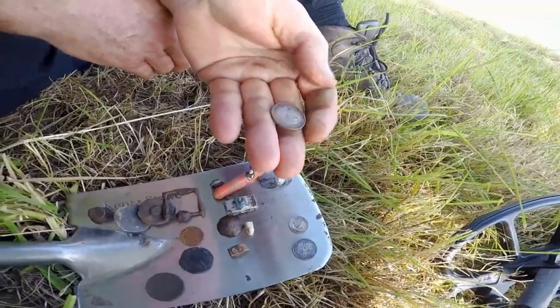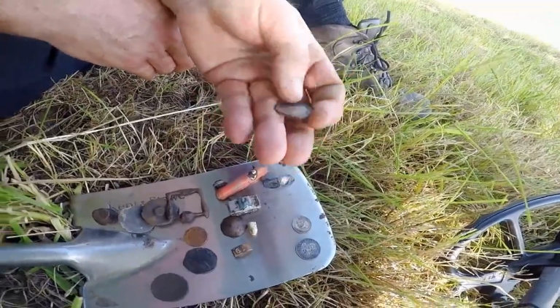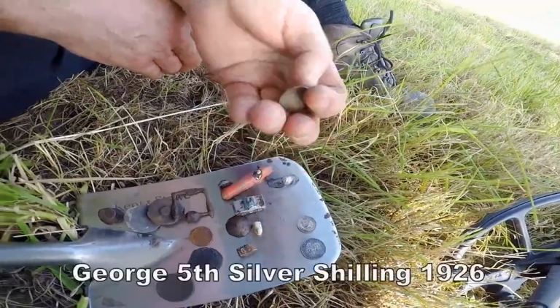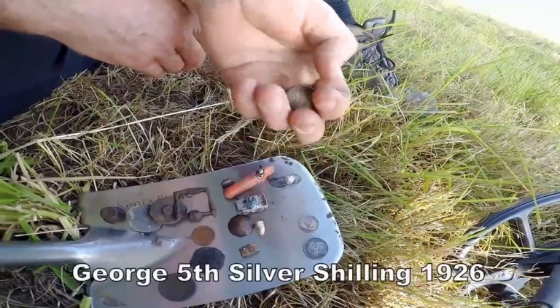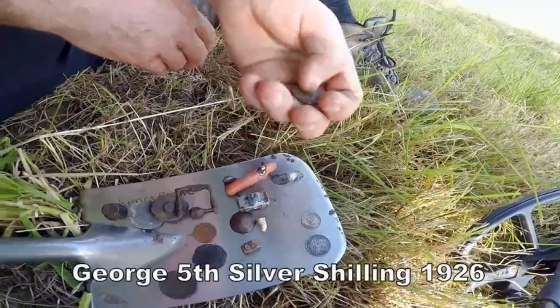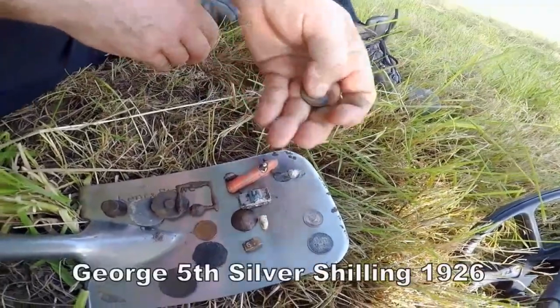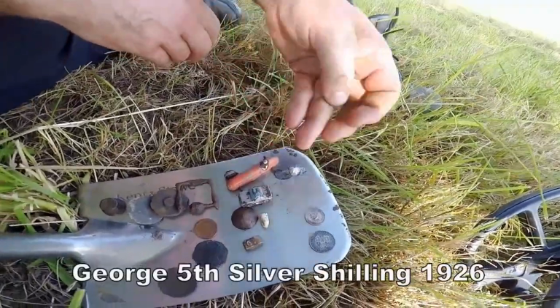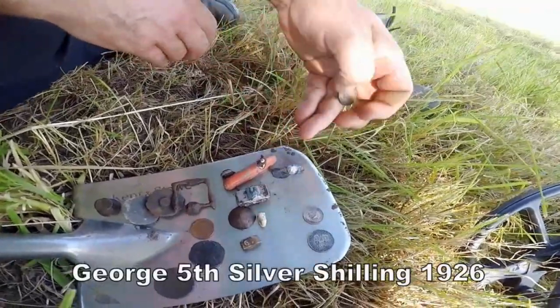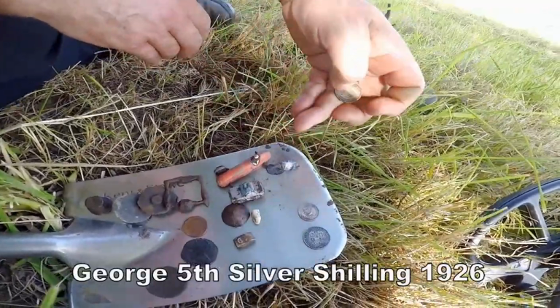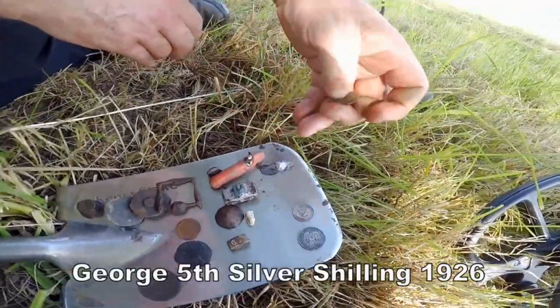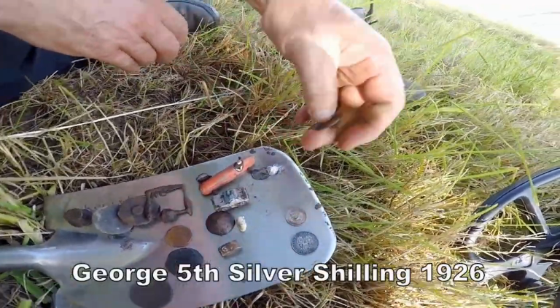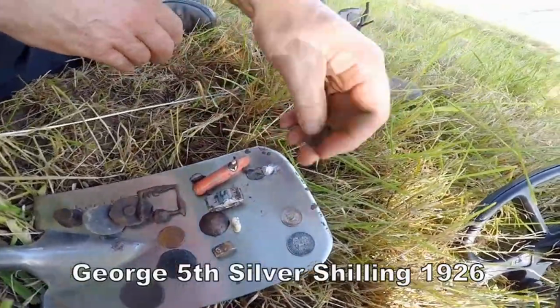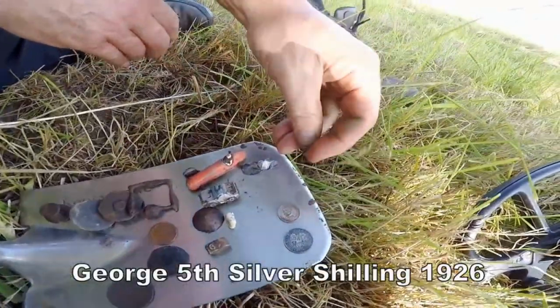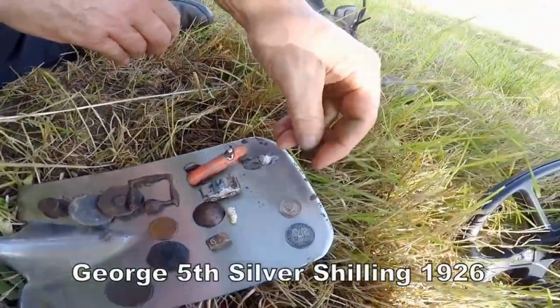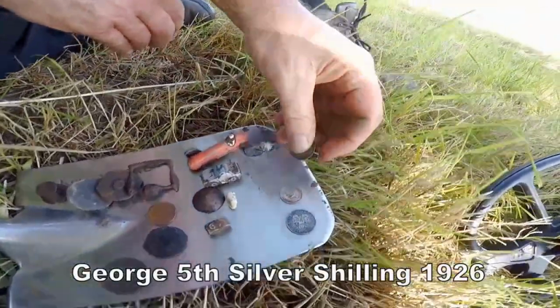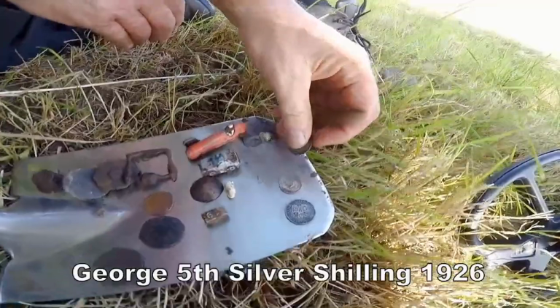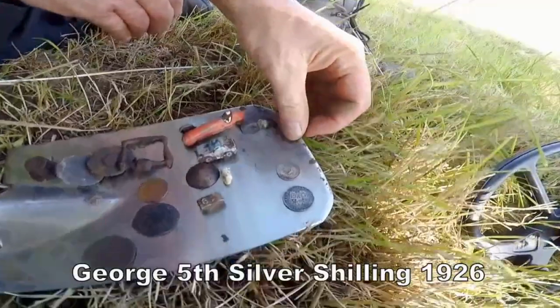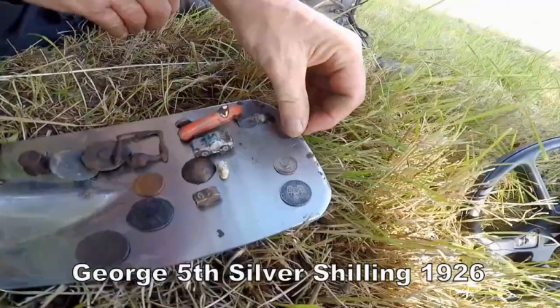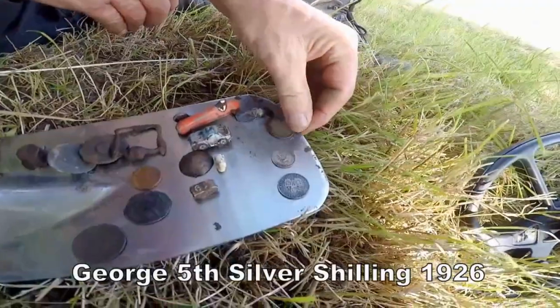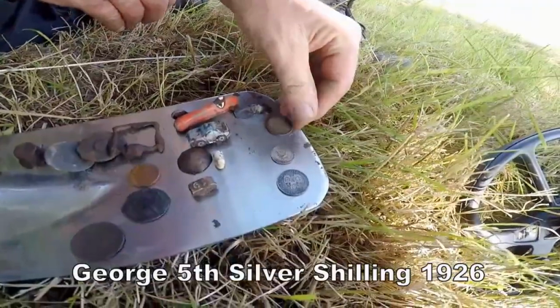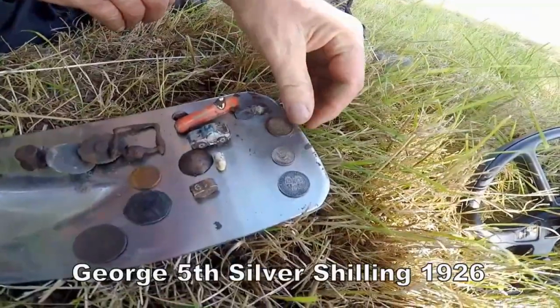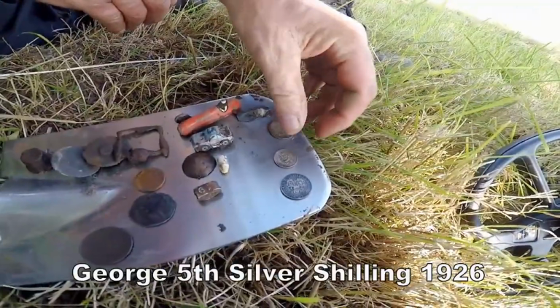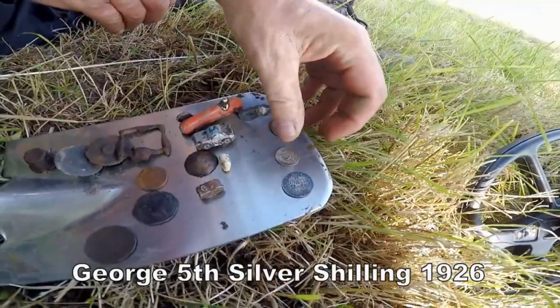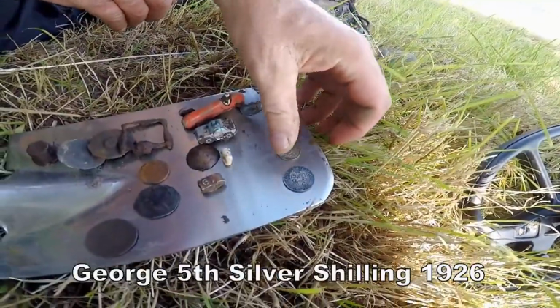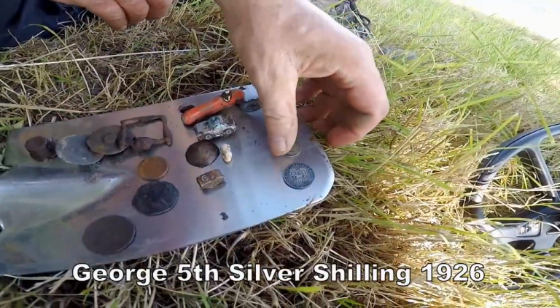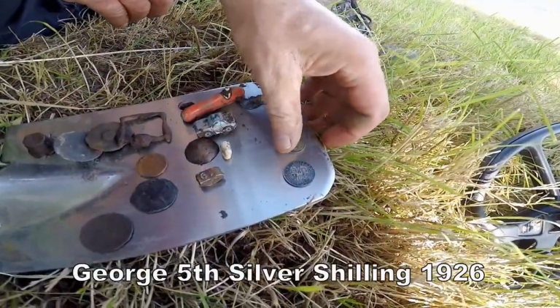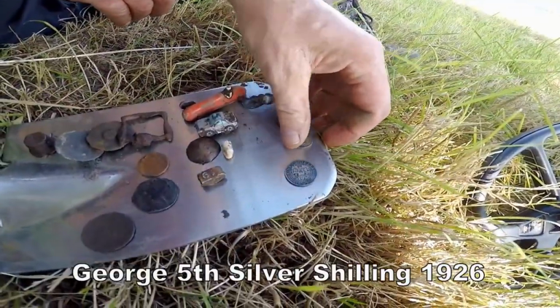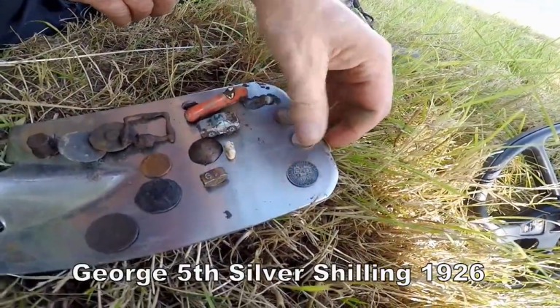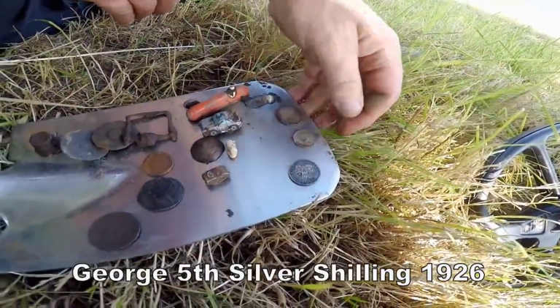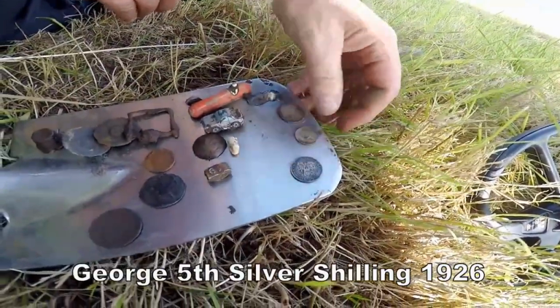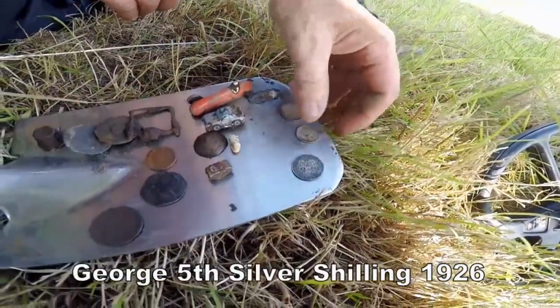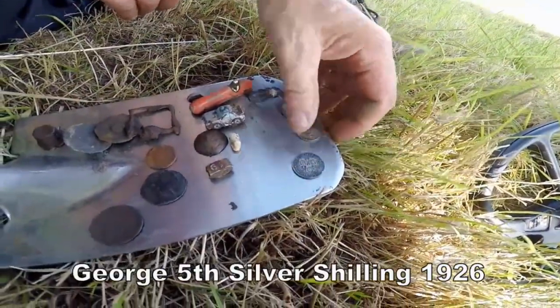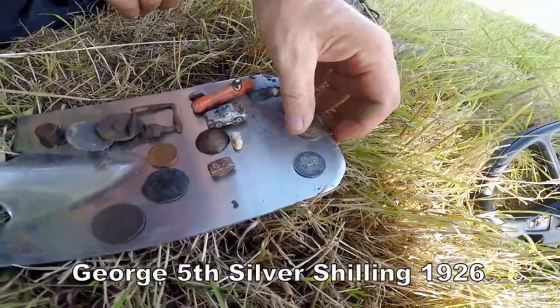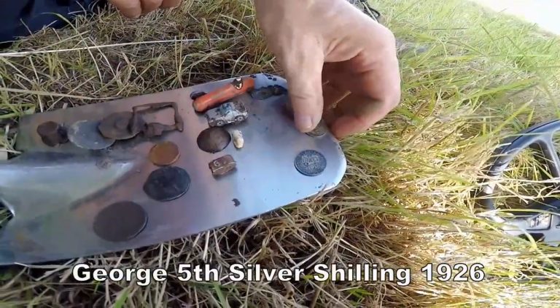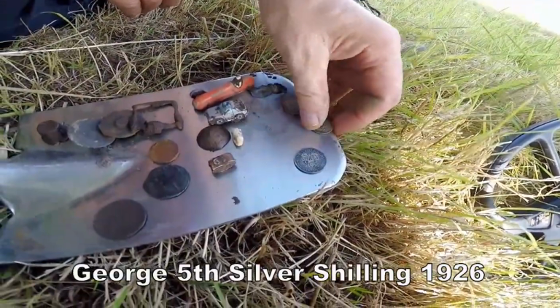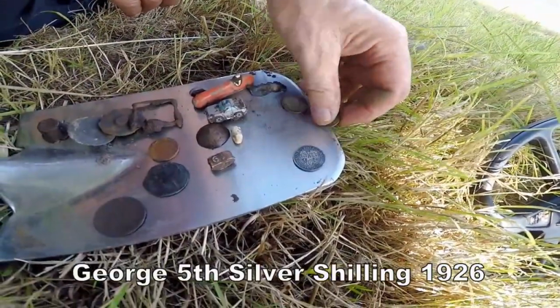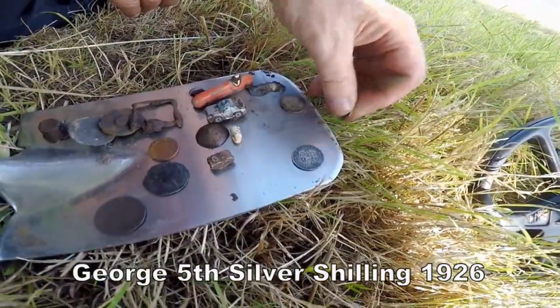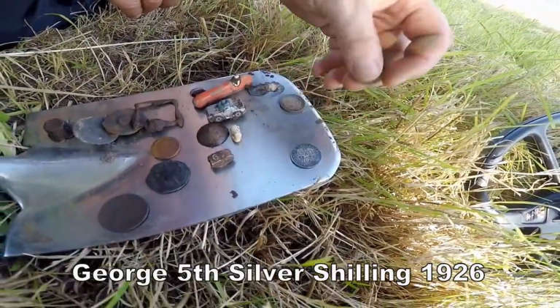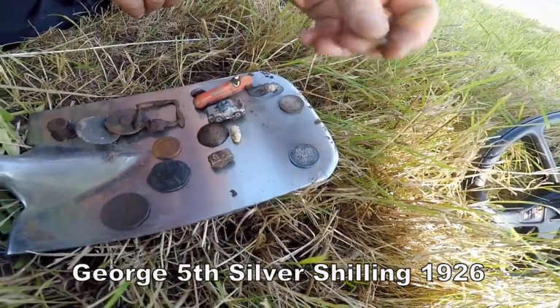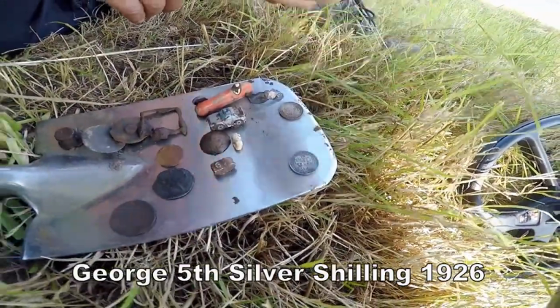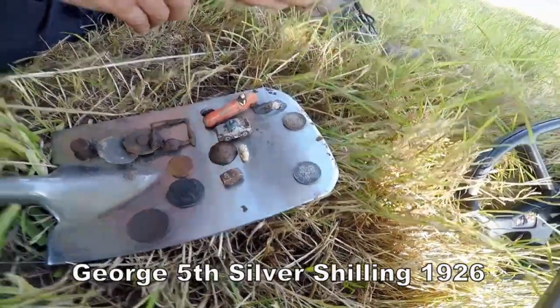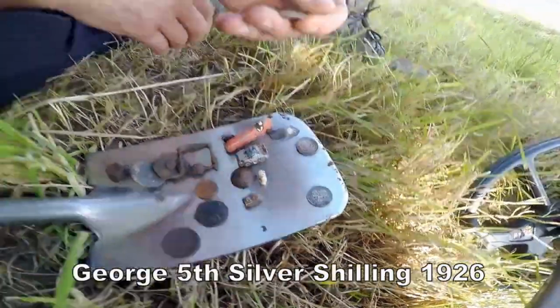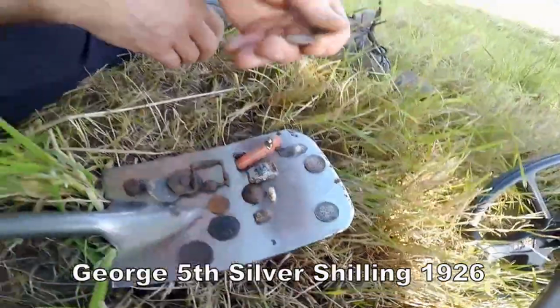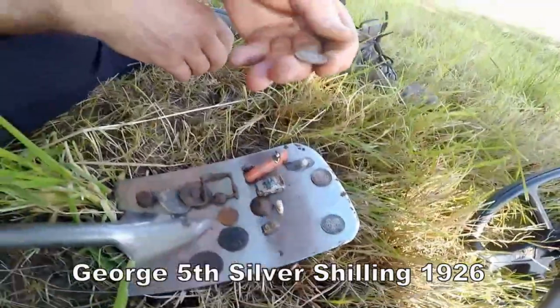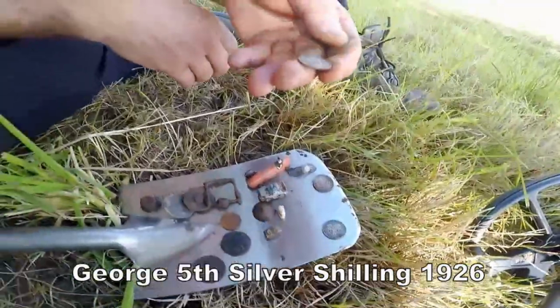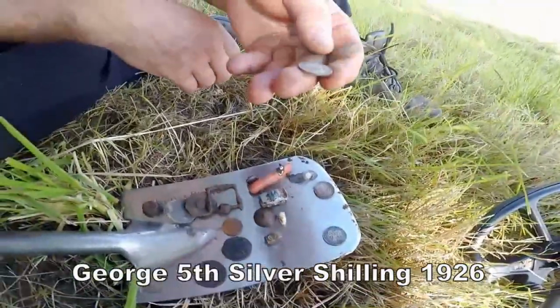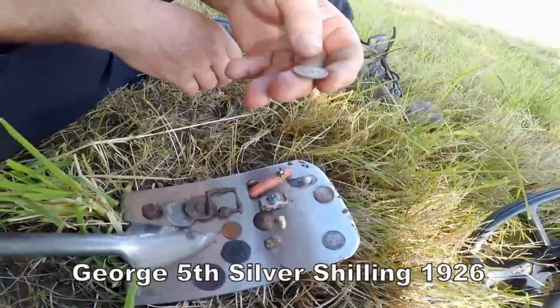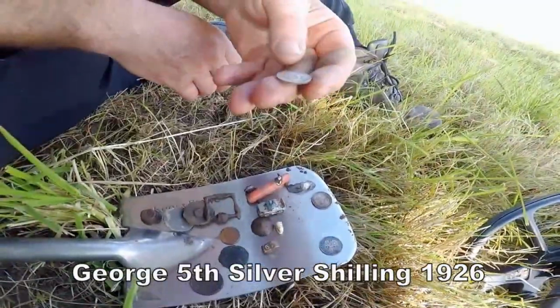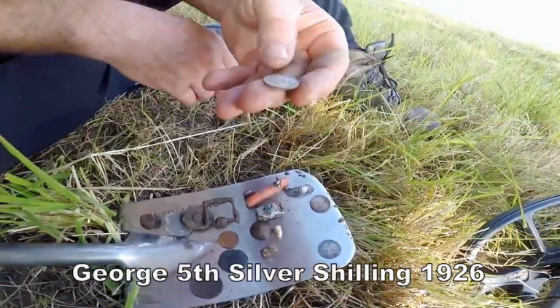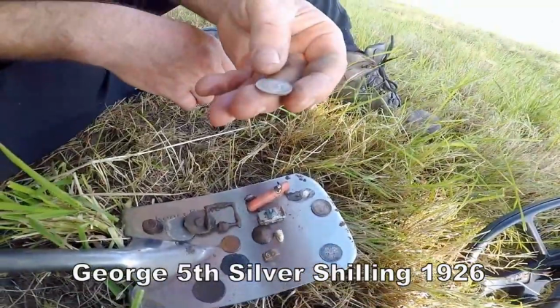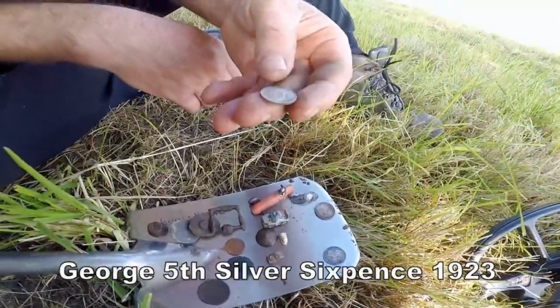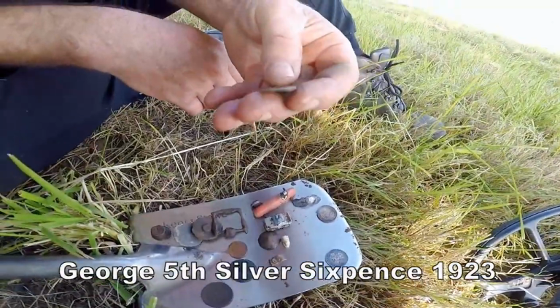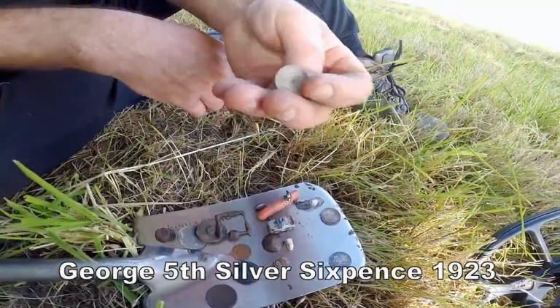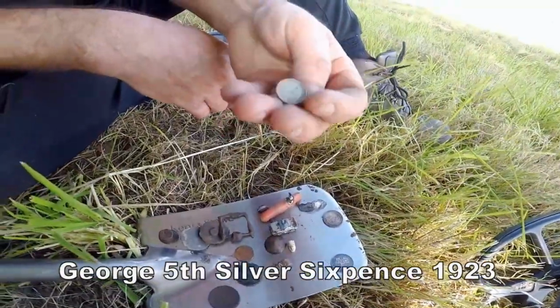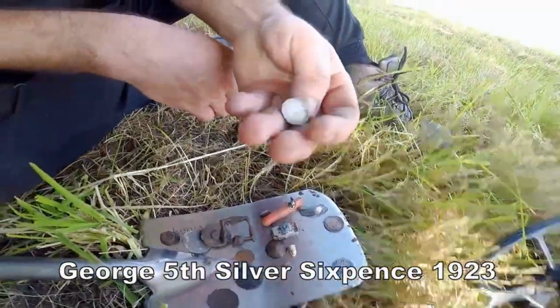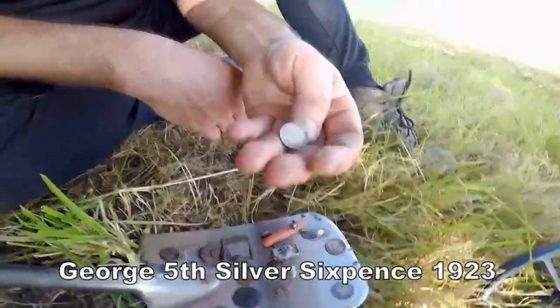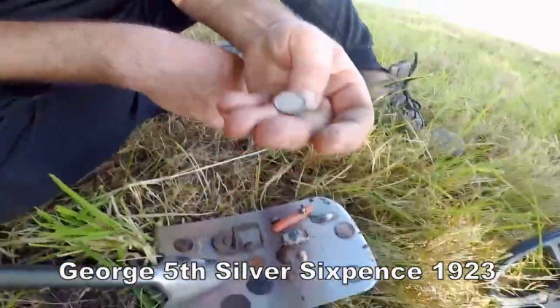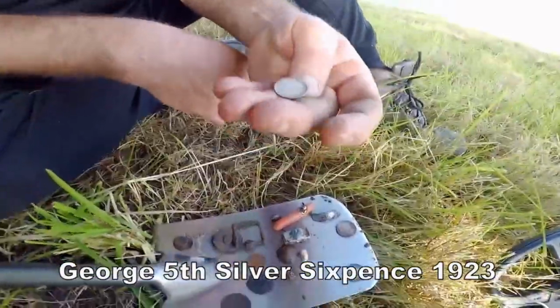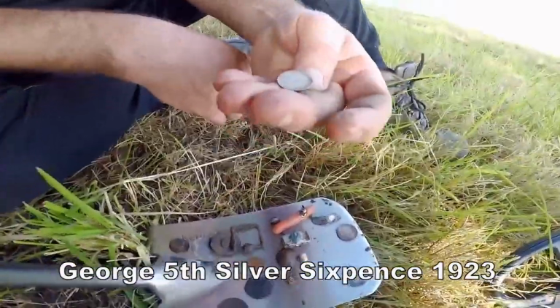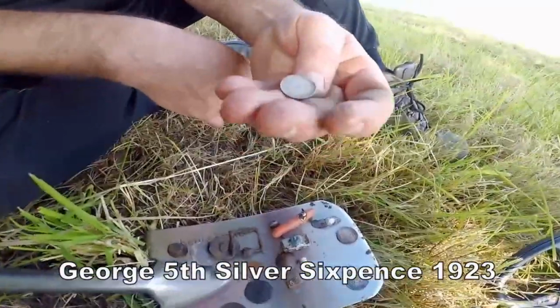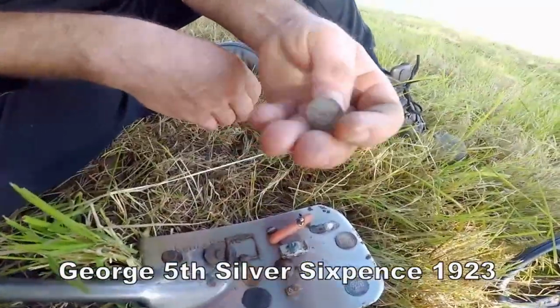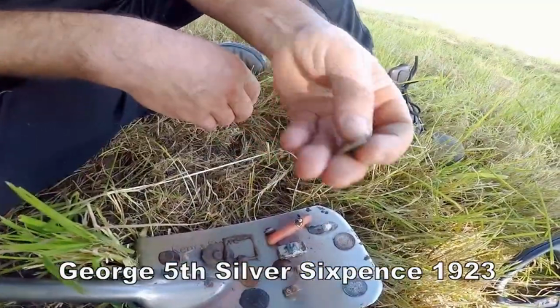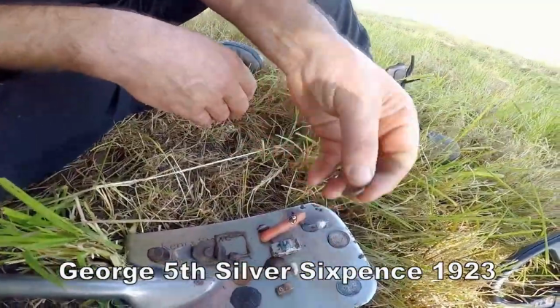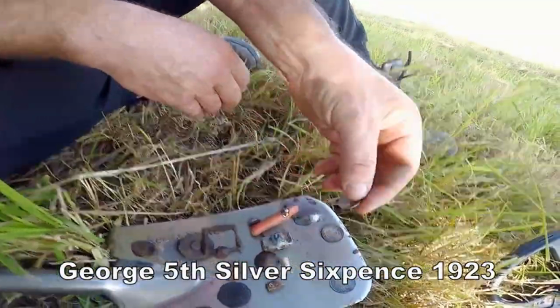George's a fifth shilling, isn't it? Have you got a date on that? My eyes aren't — I can't see it. I know the sixpence then as well.